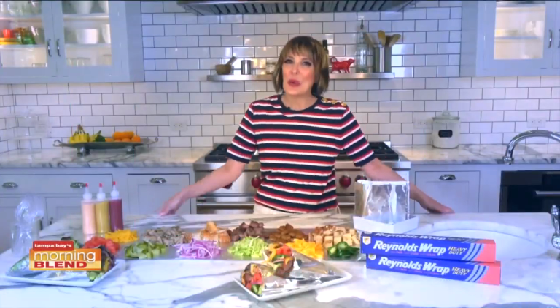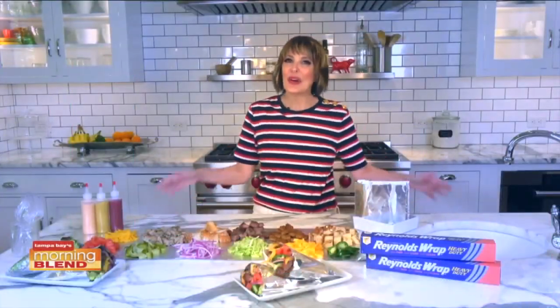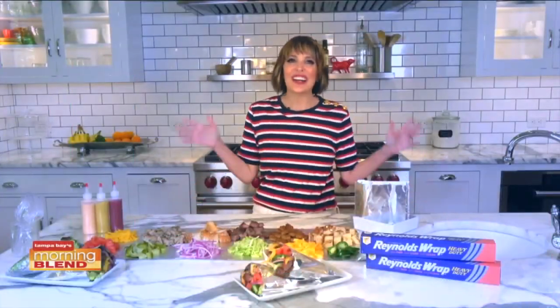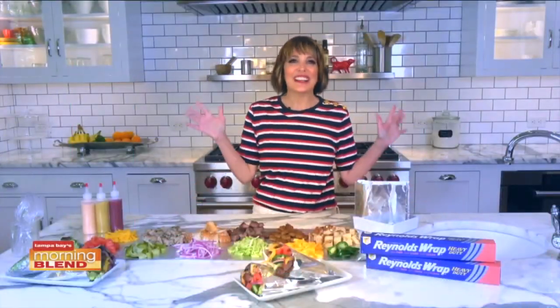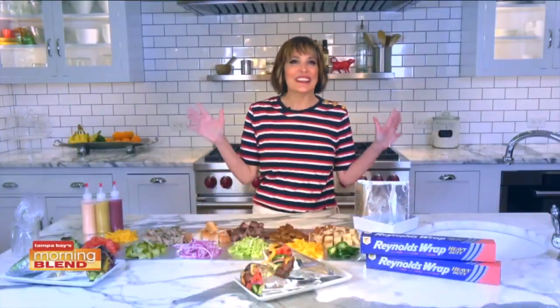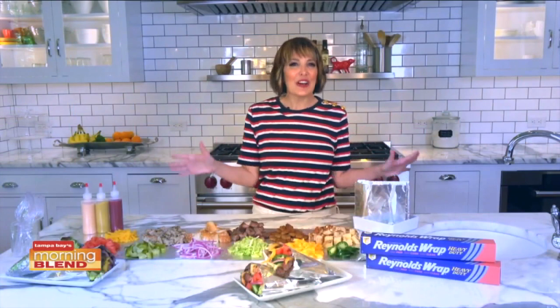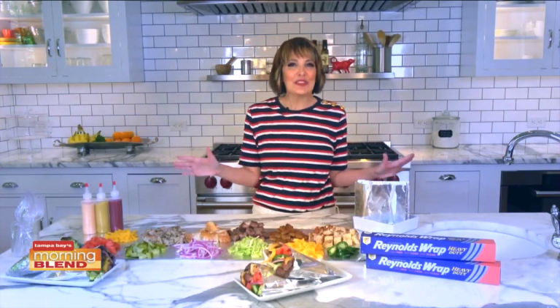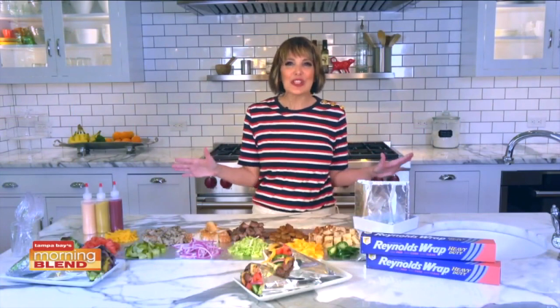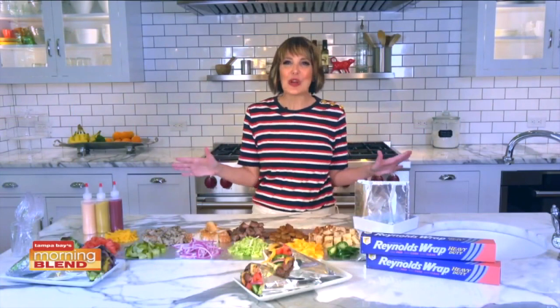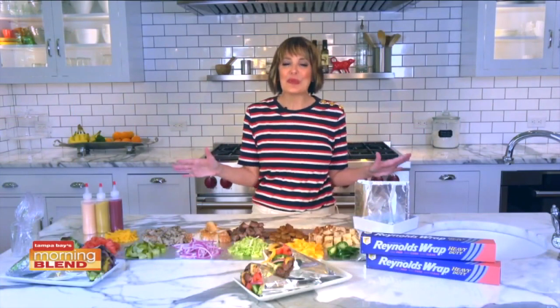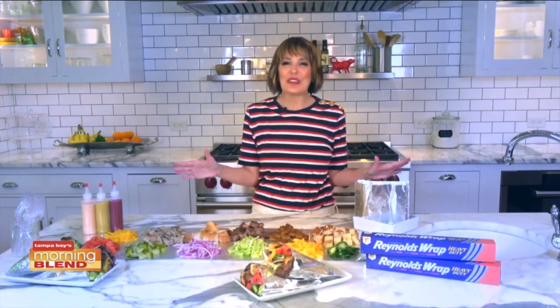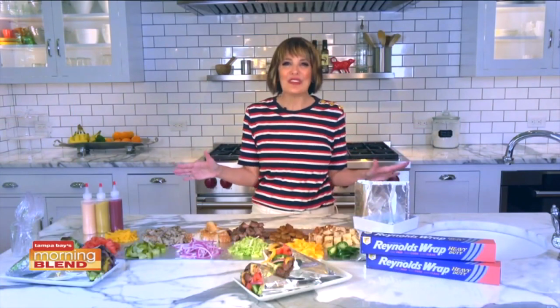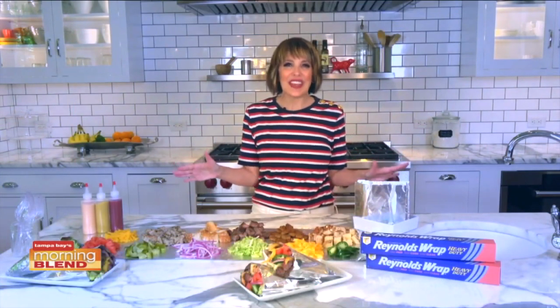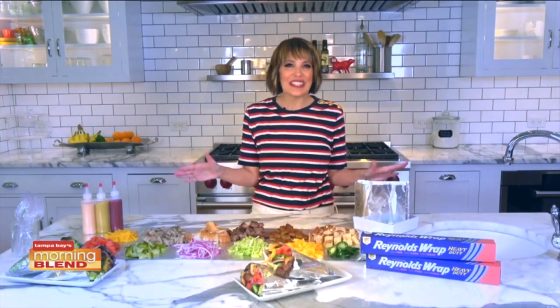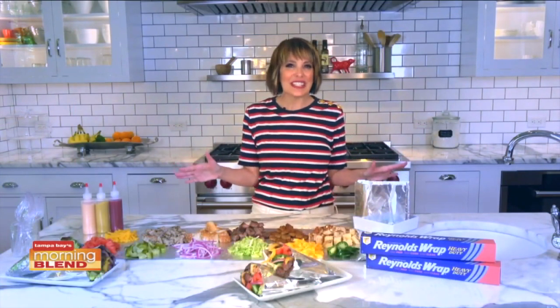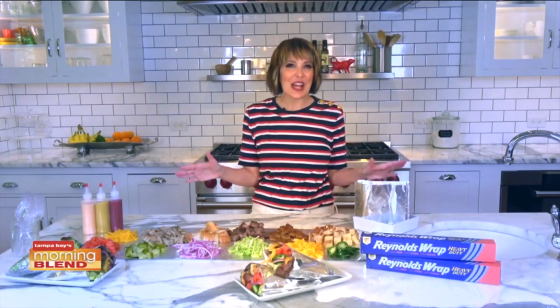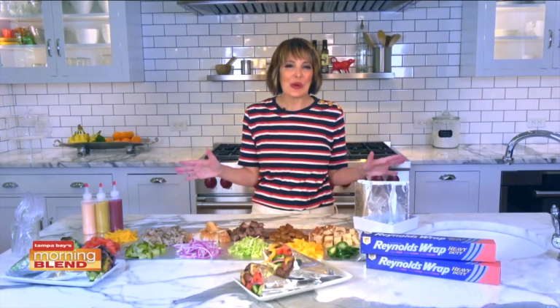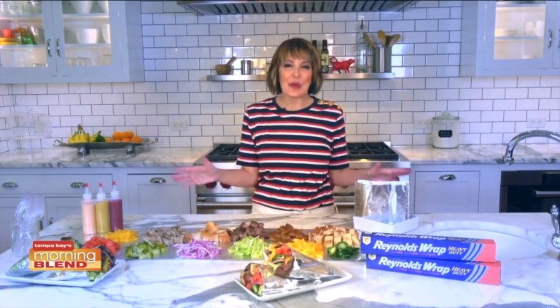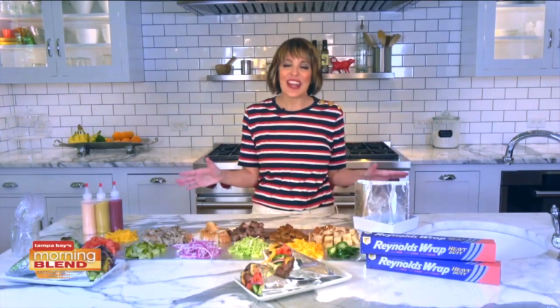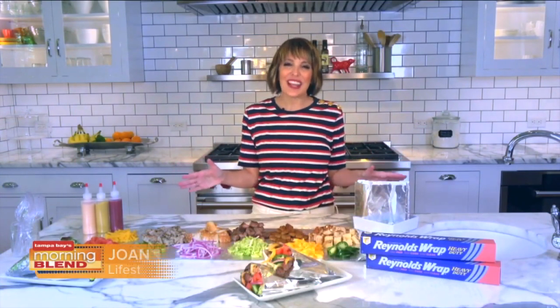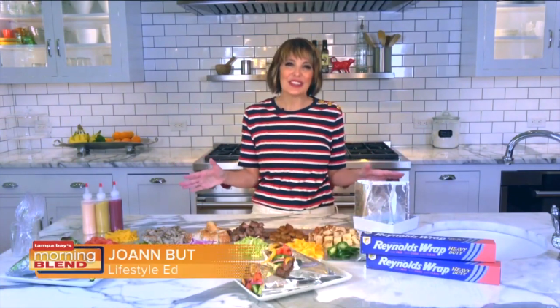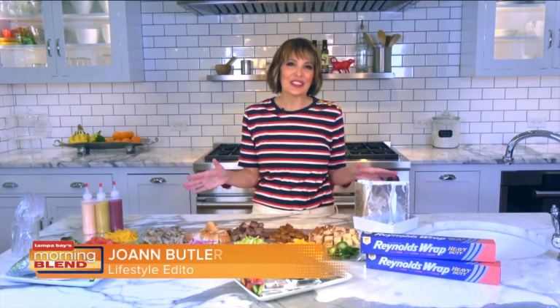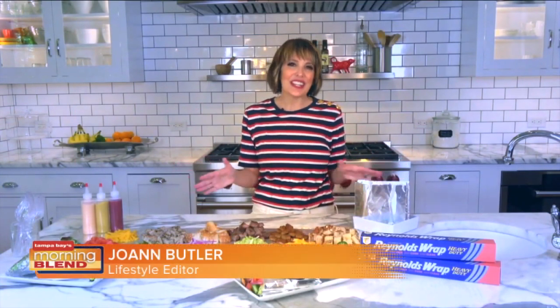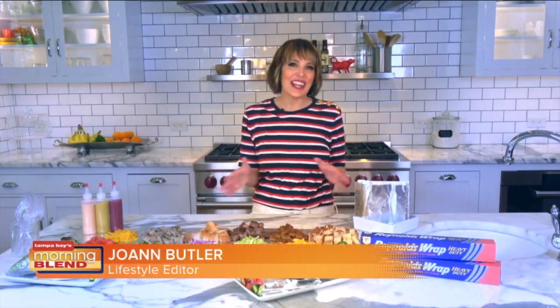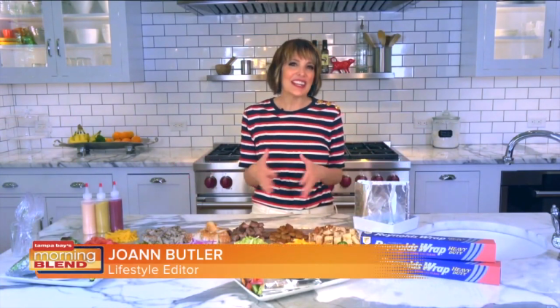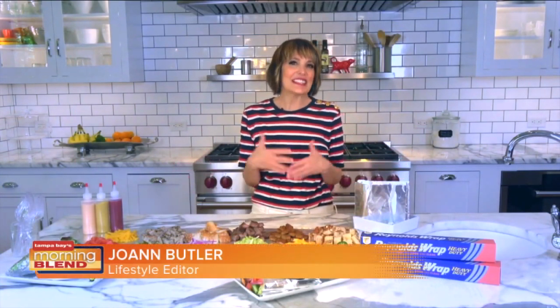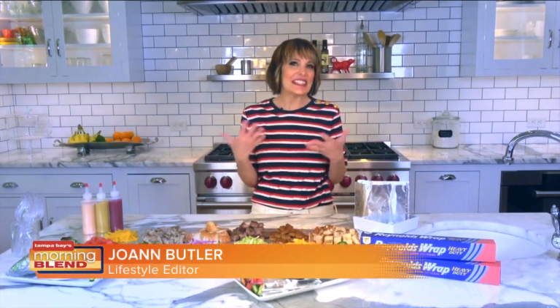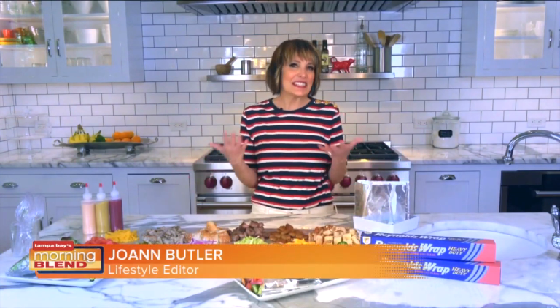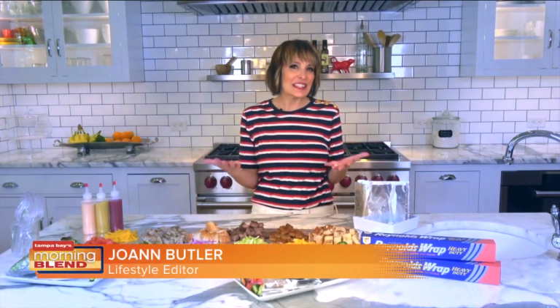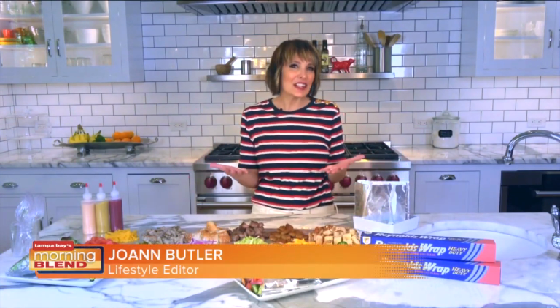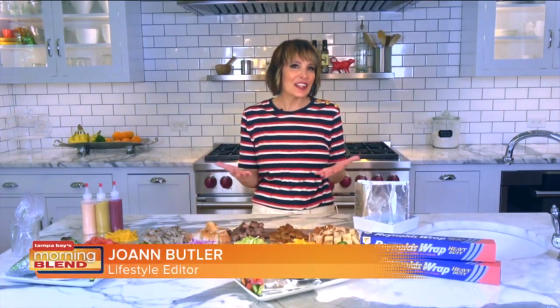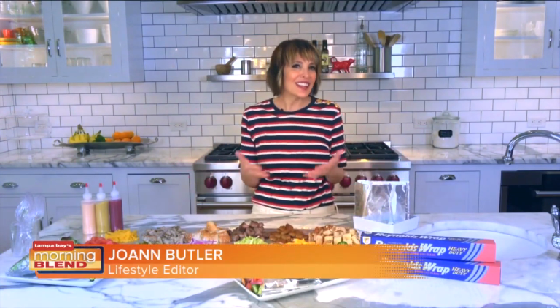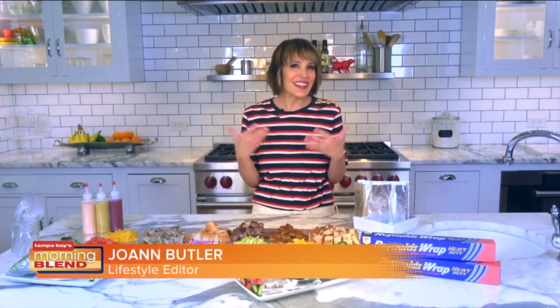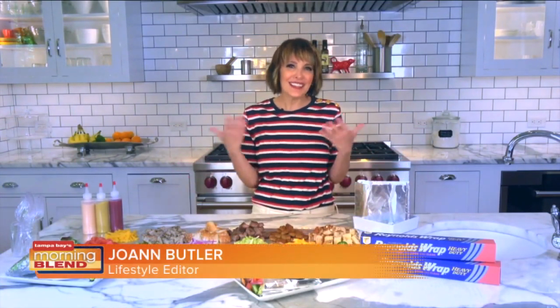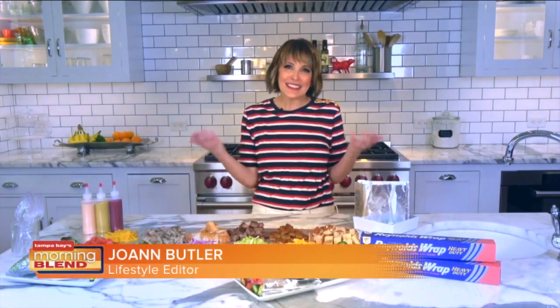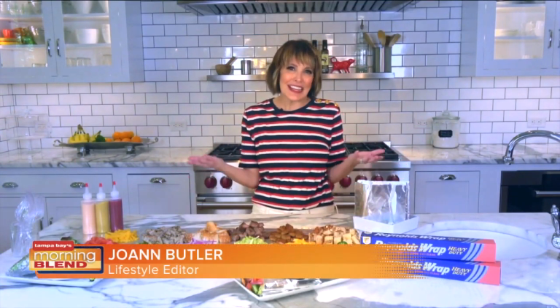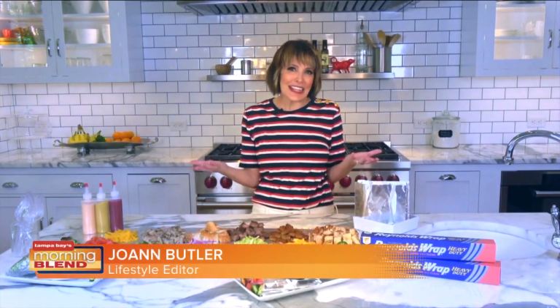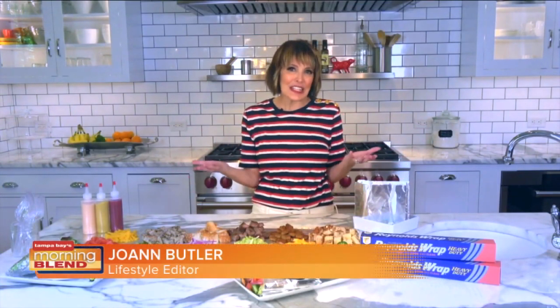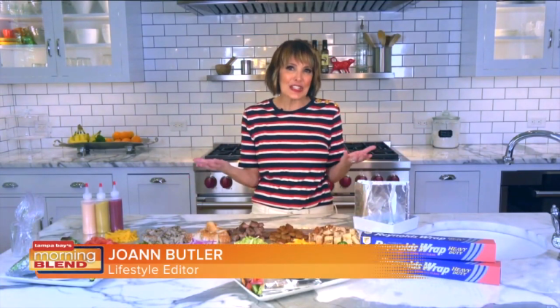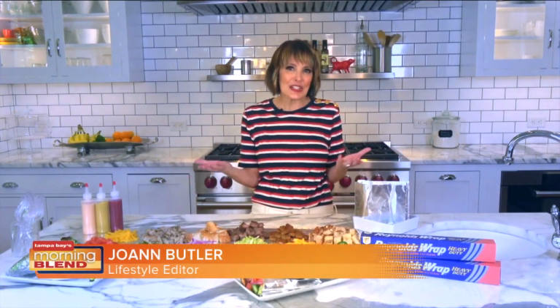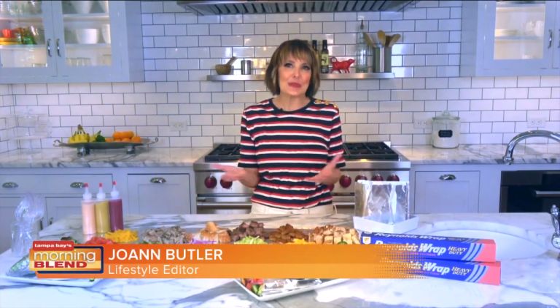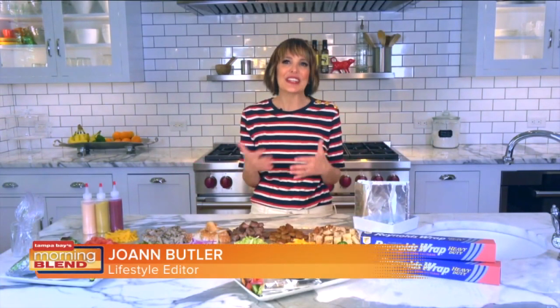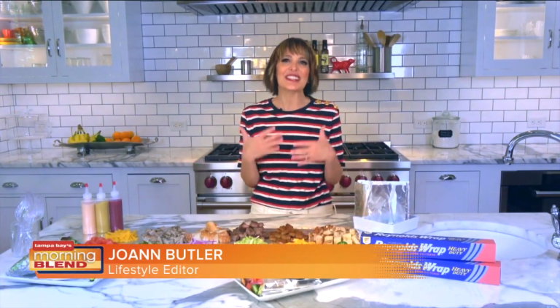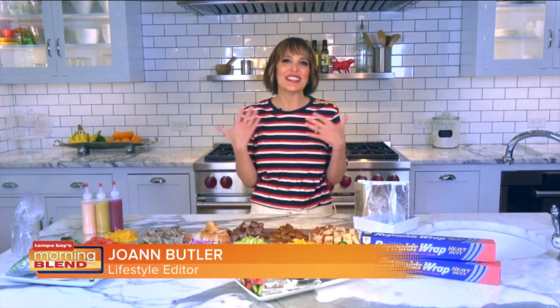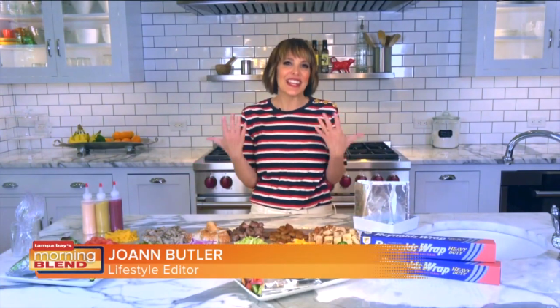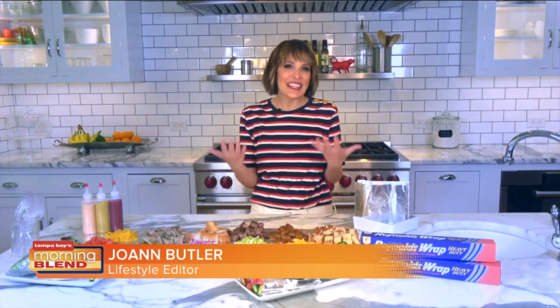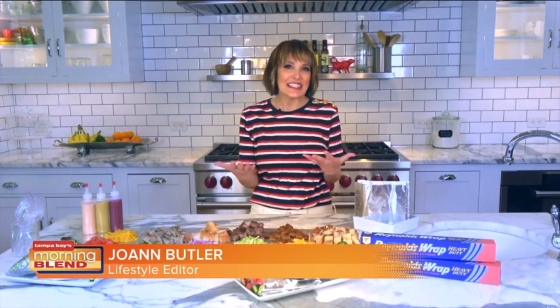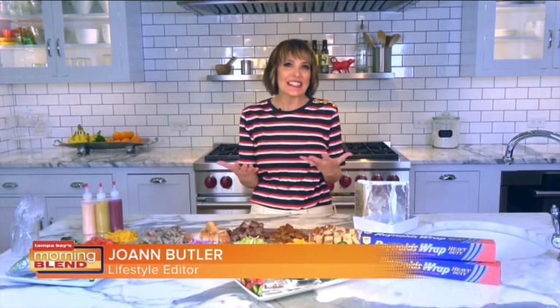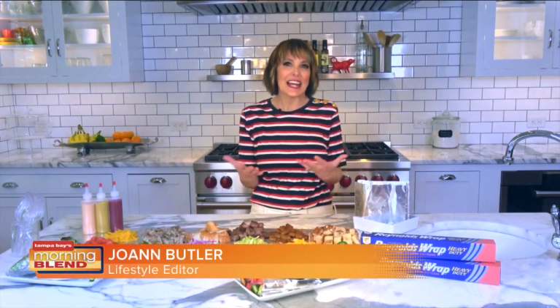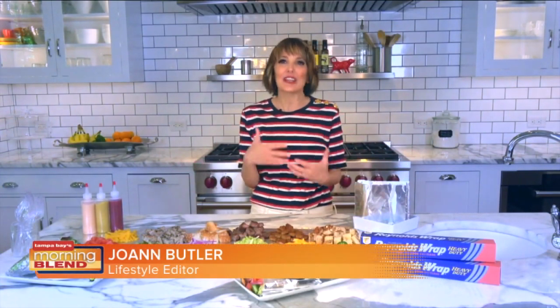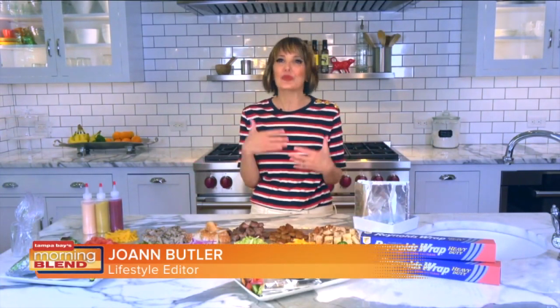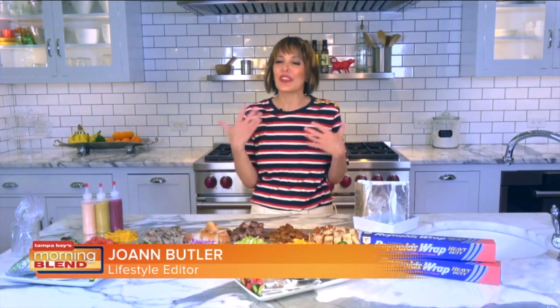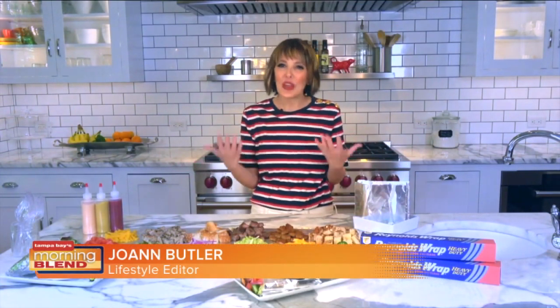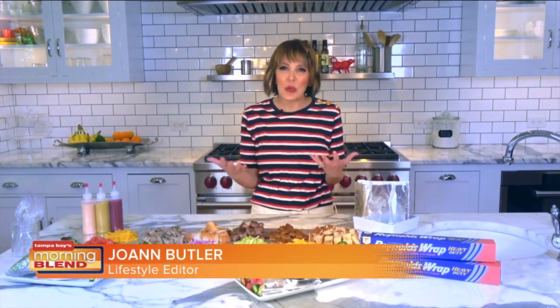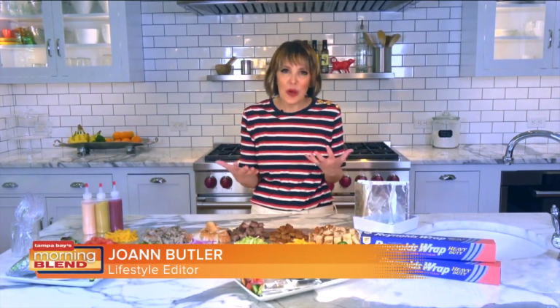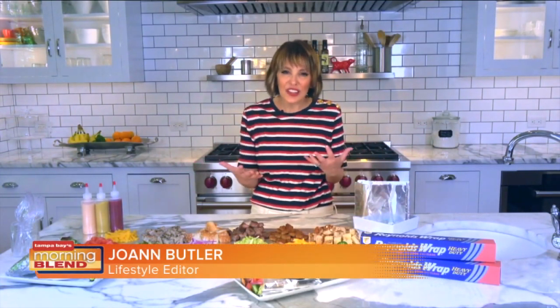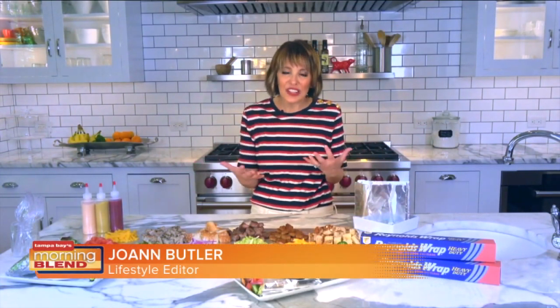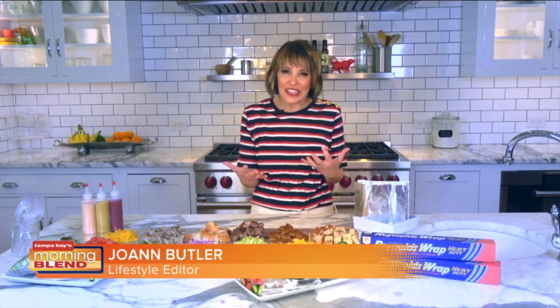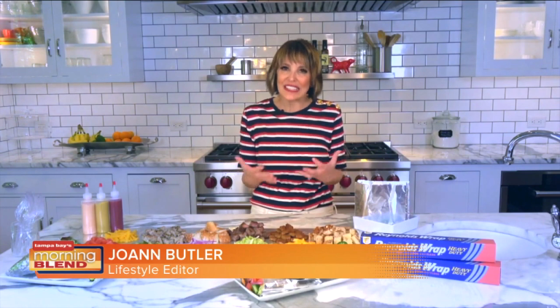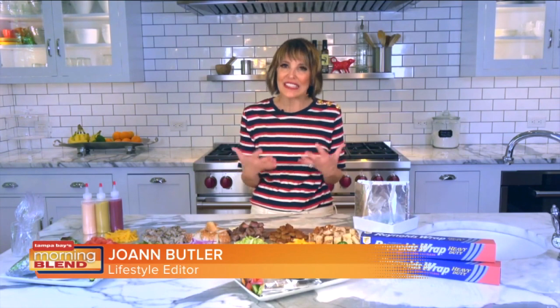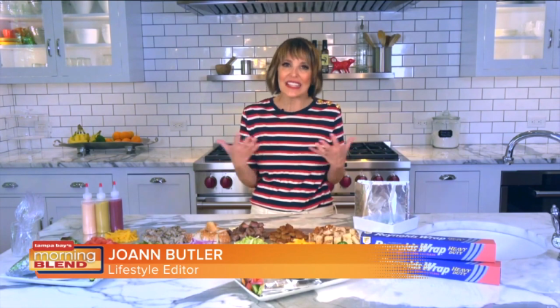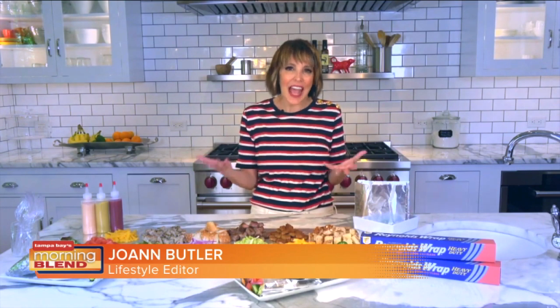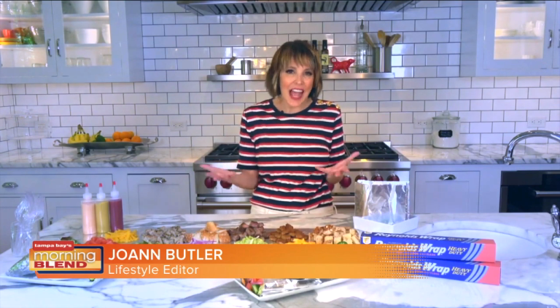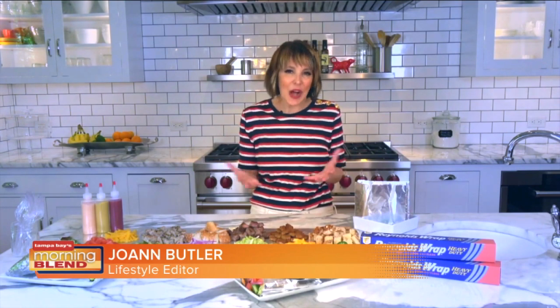Well, I'd love when I entertain. It's easy too, because guests can decide what to eat and how.